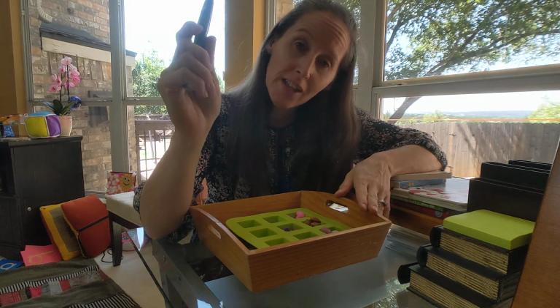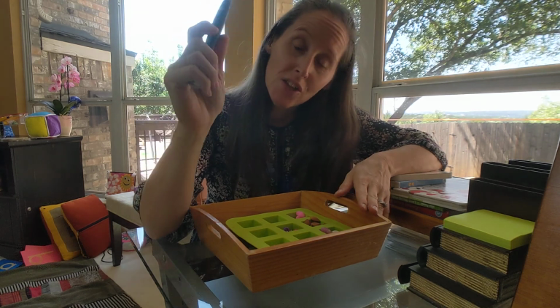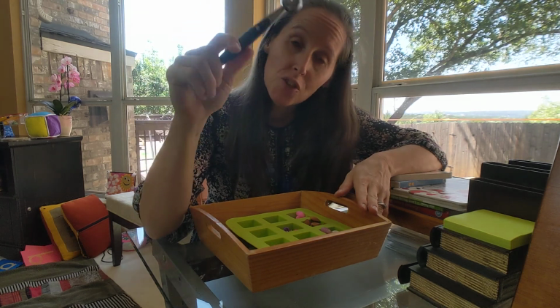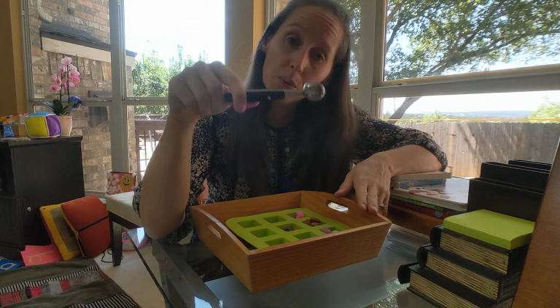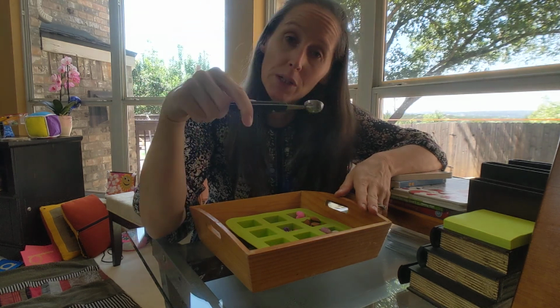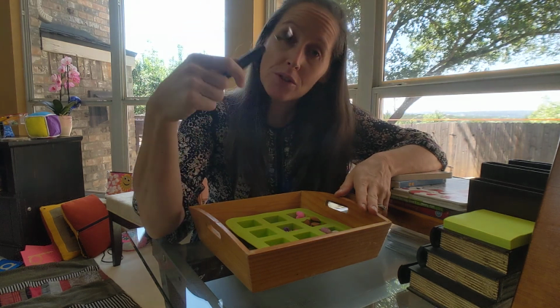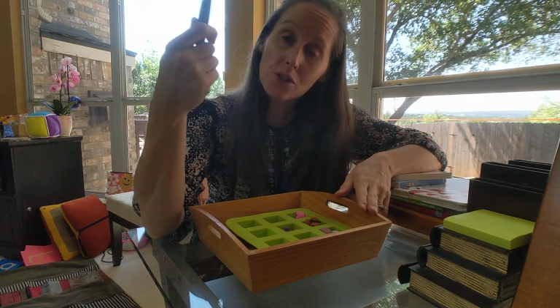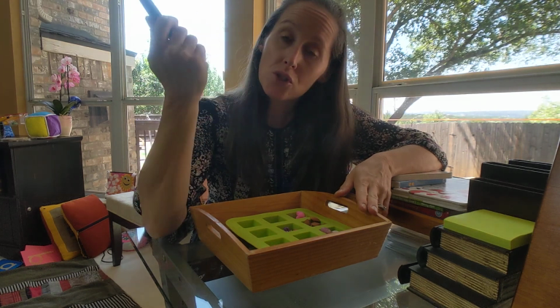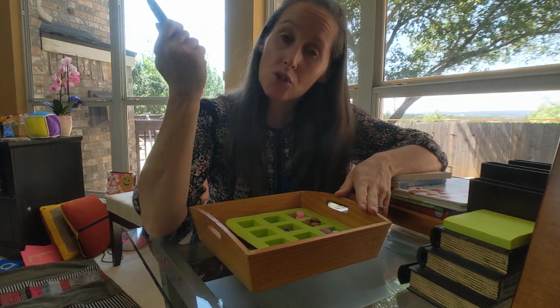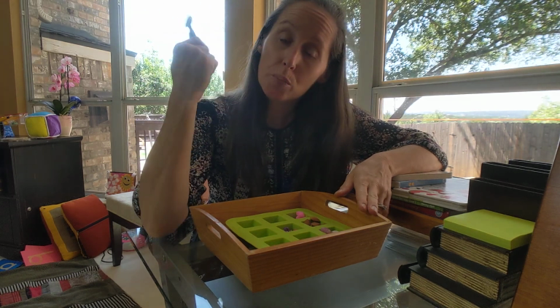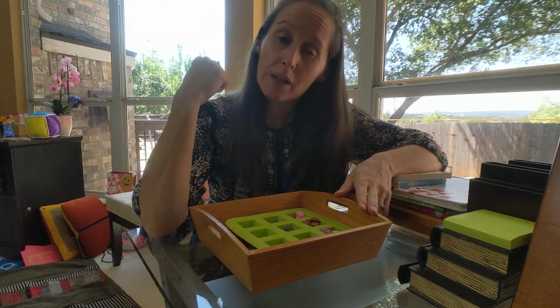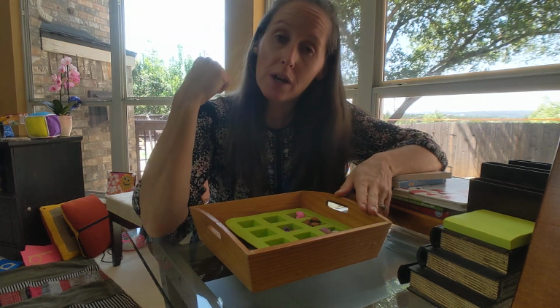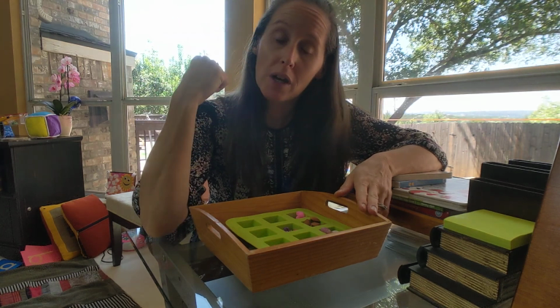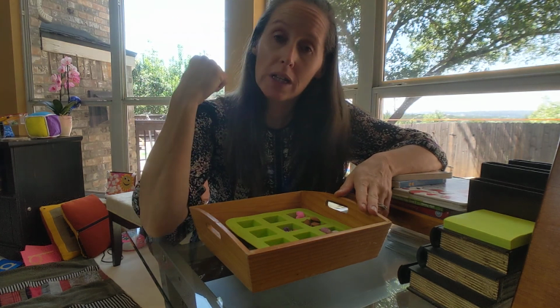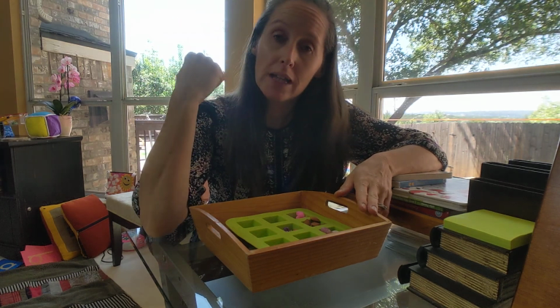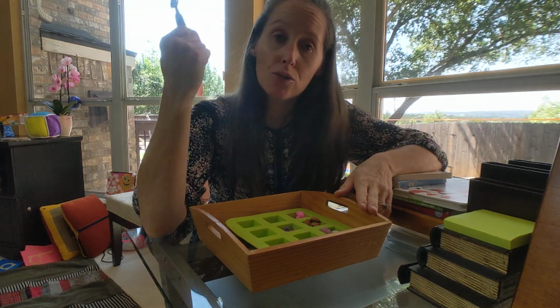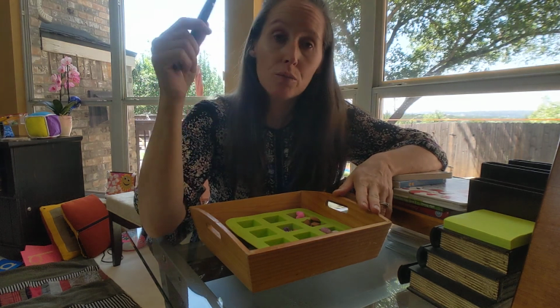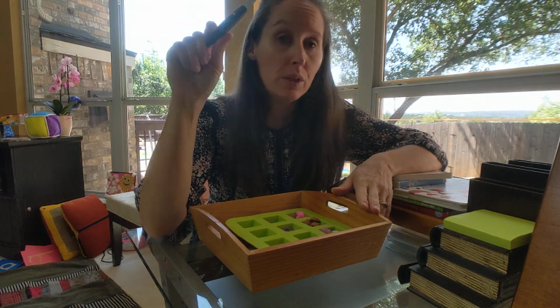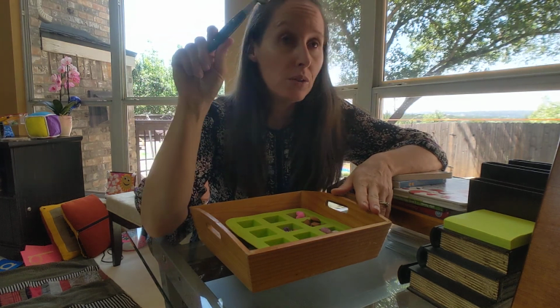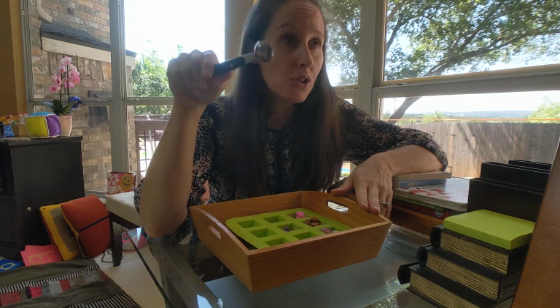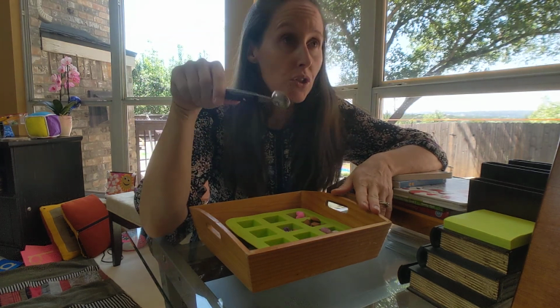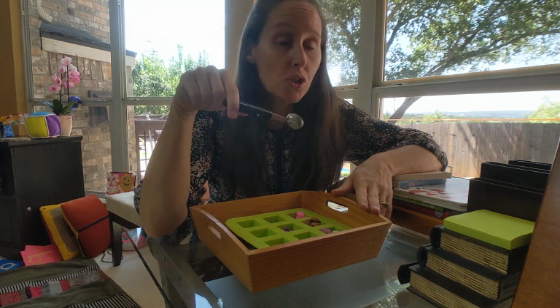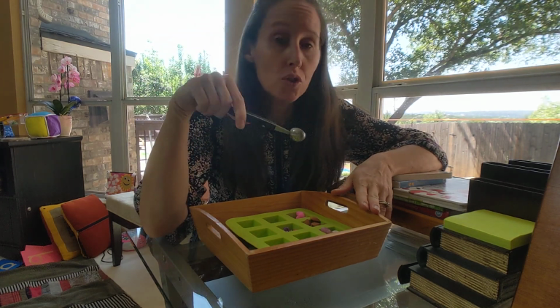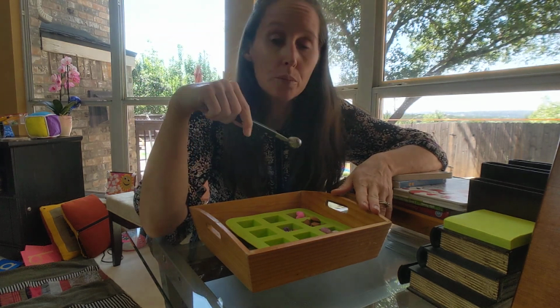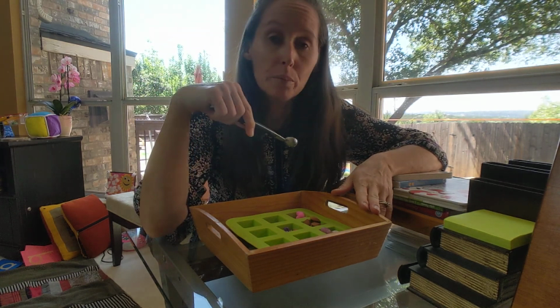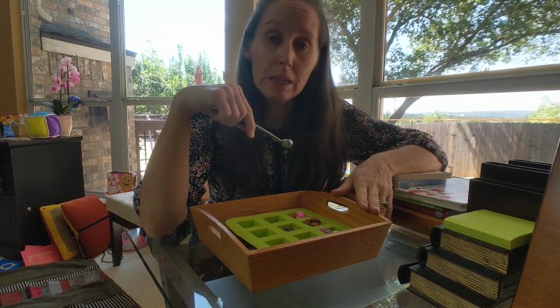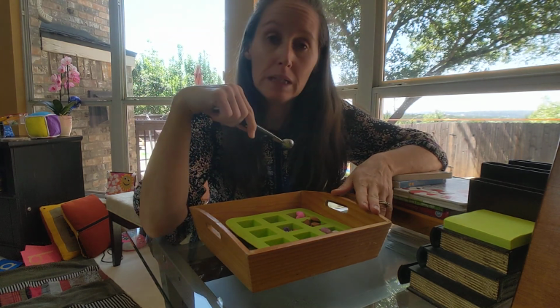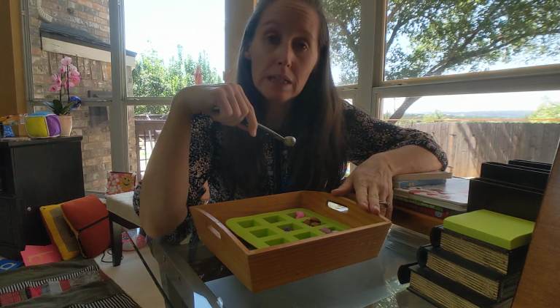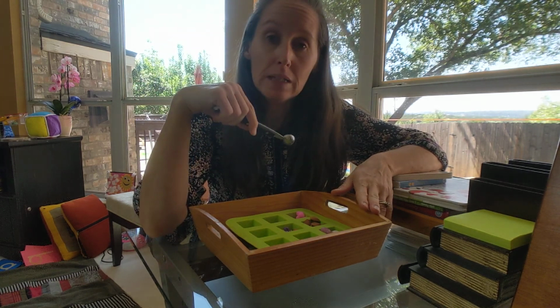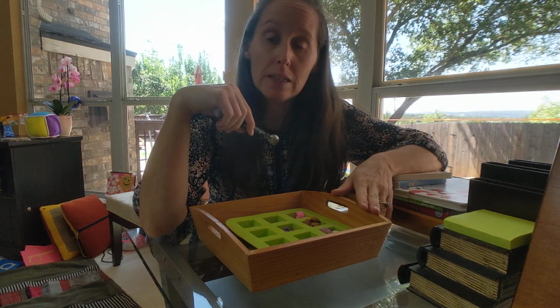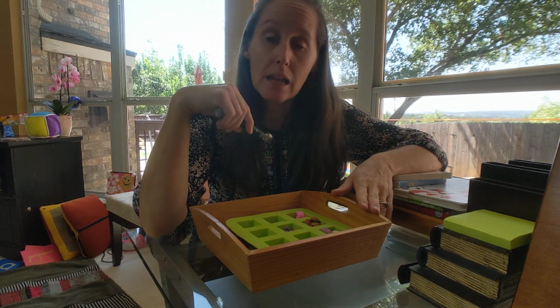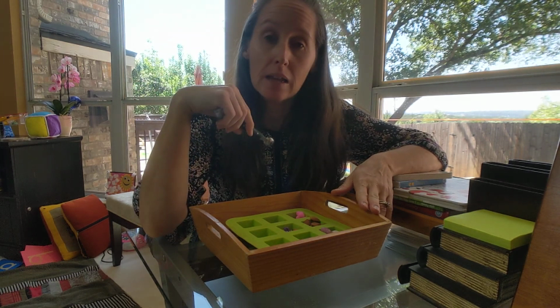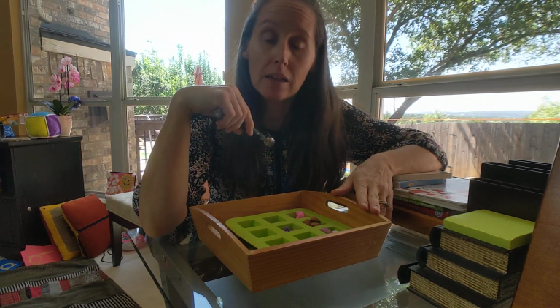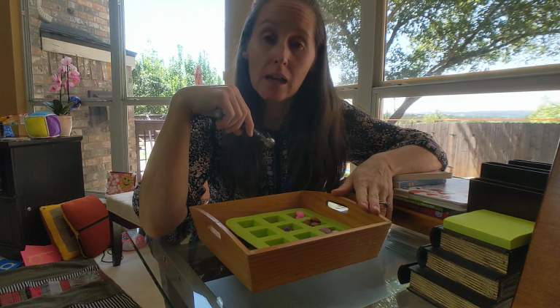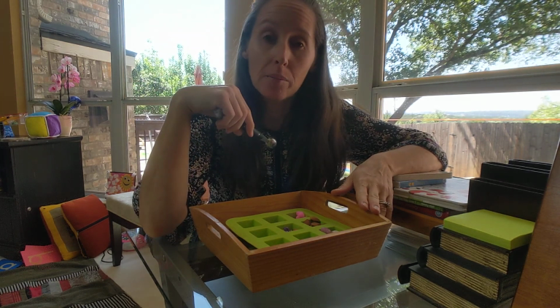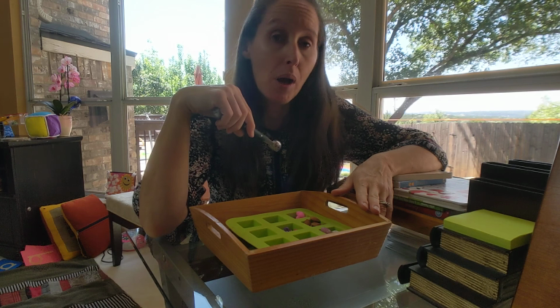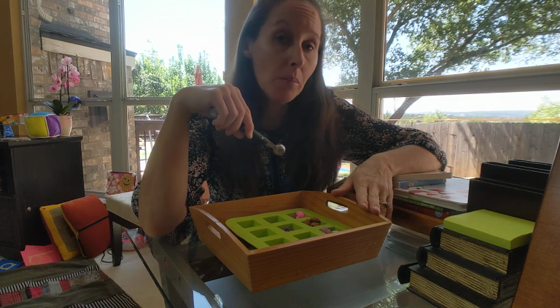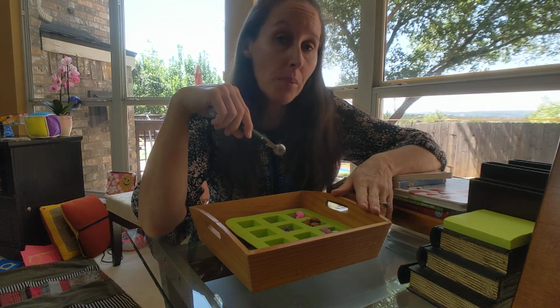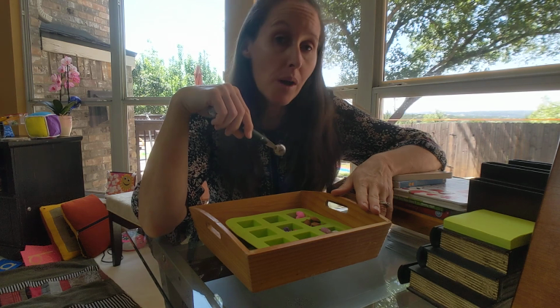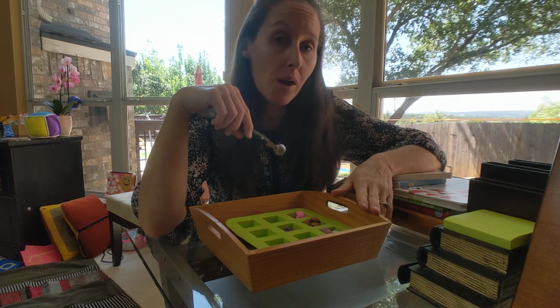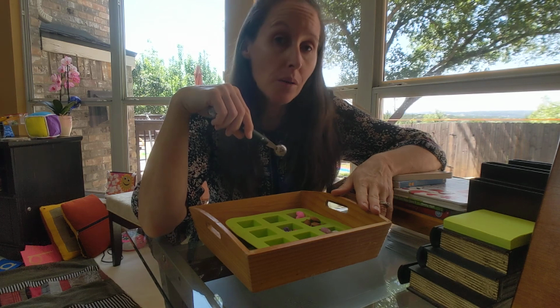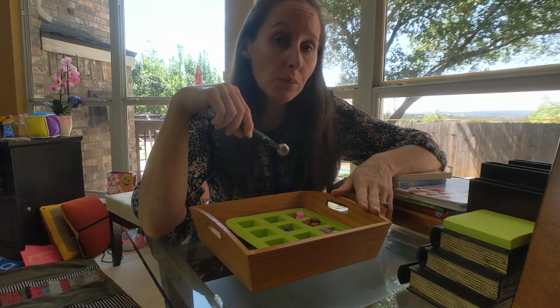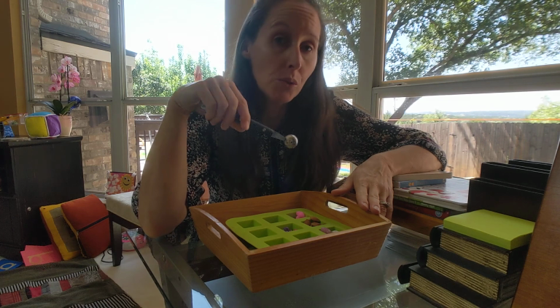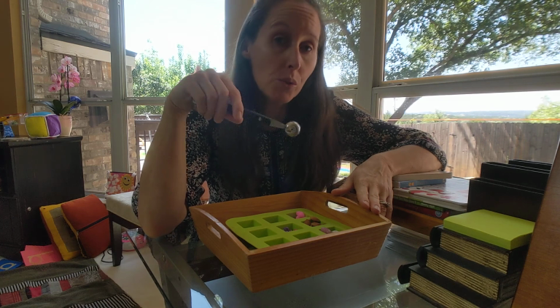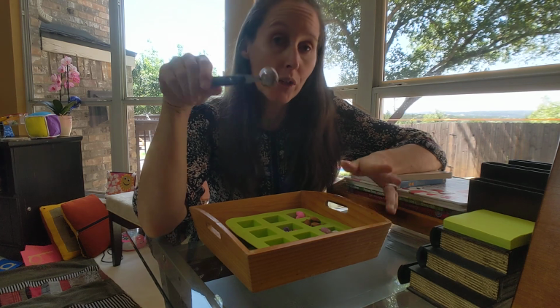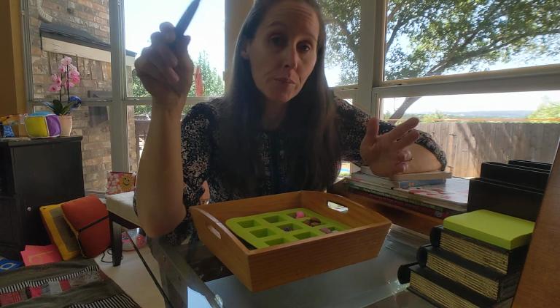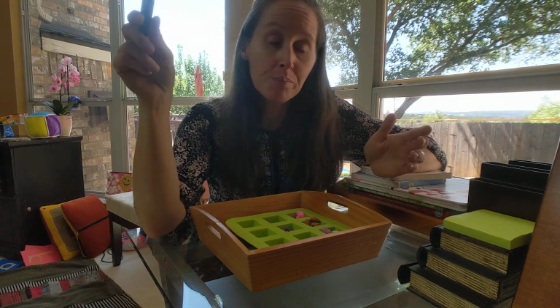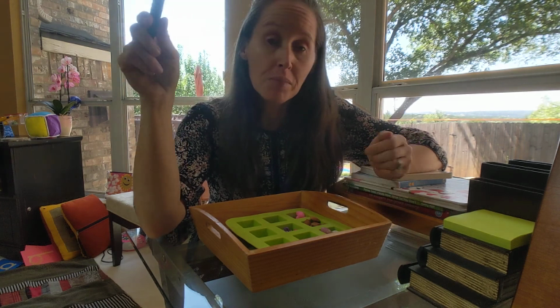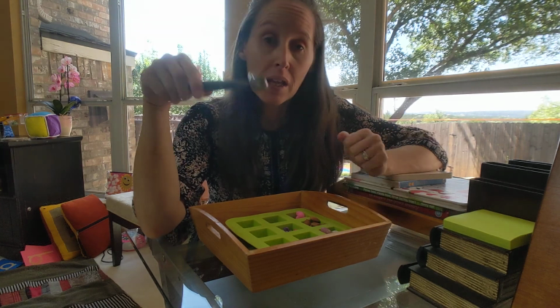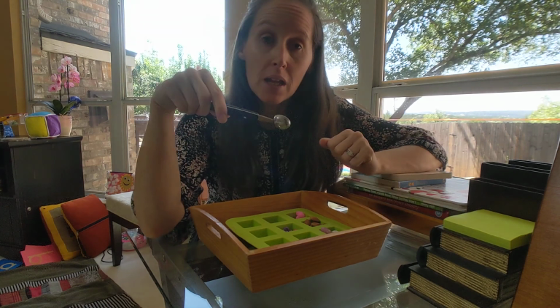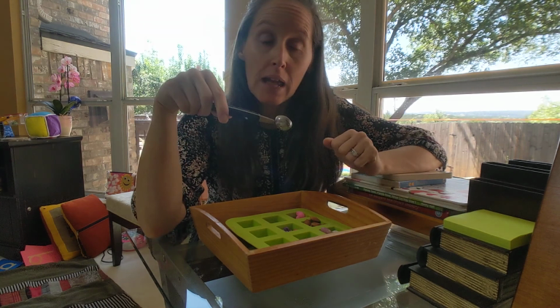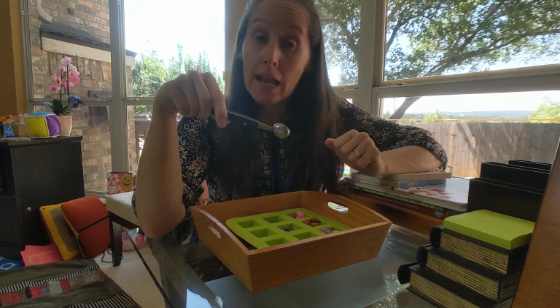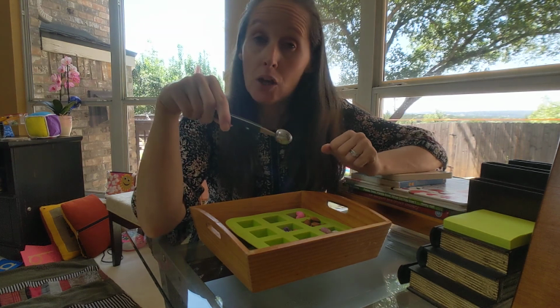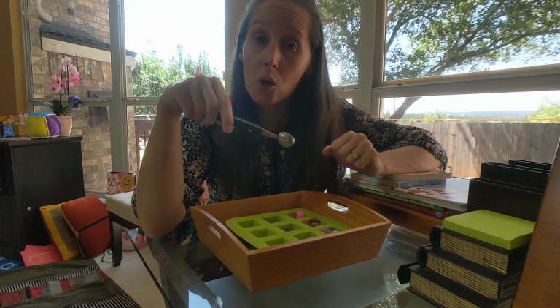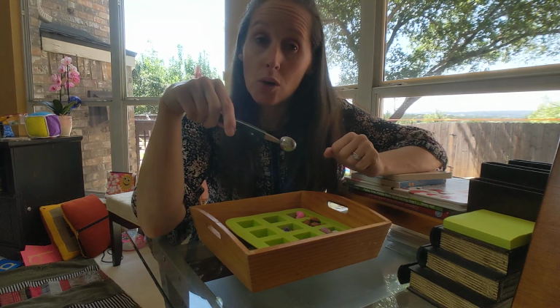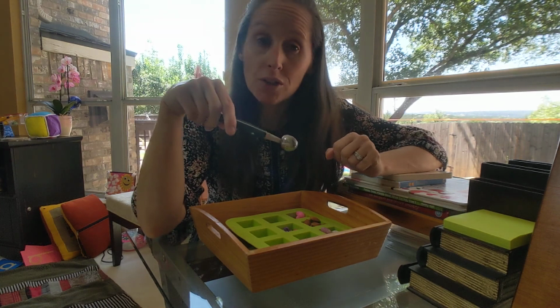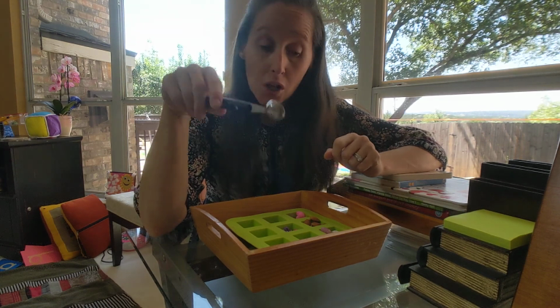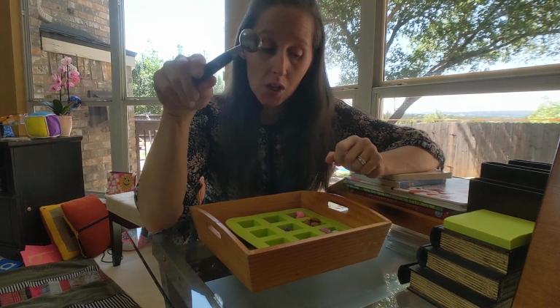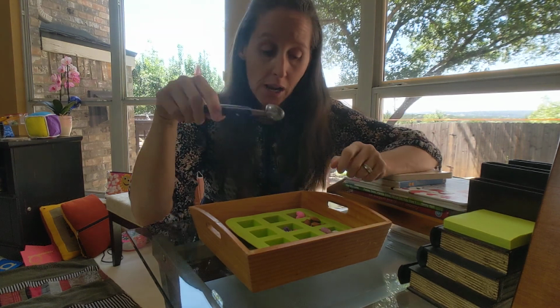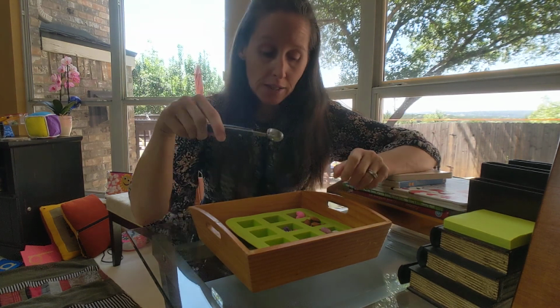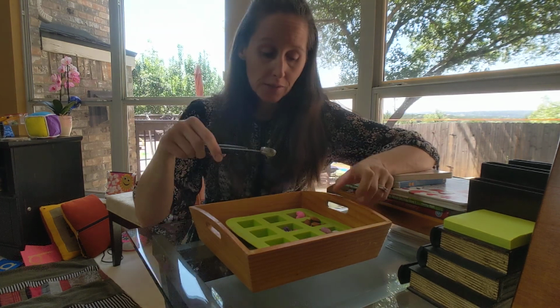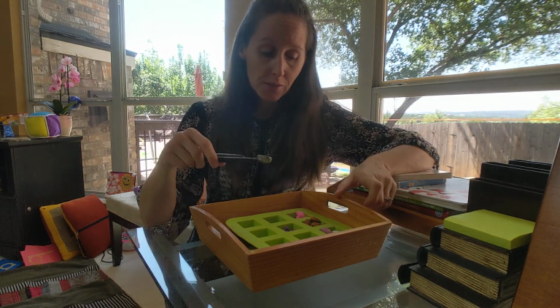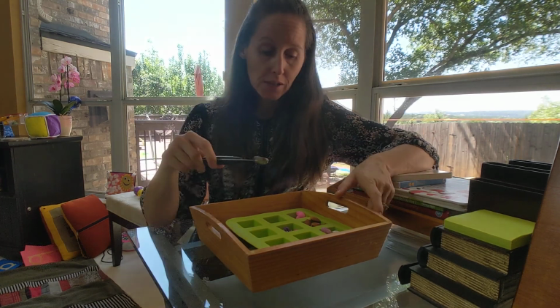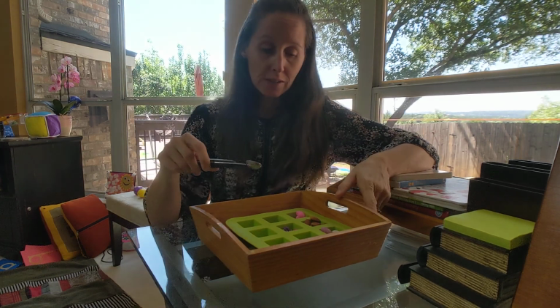We used to scoop in our classroom — we used to scoop beads and pom-poms or acorns, all kinds of things.